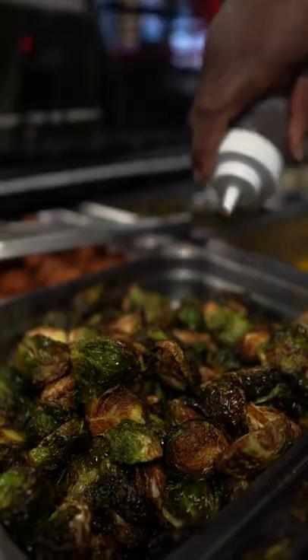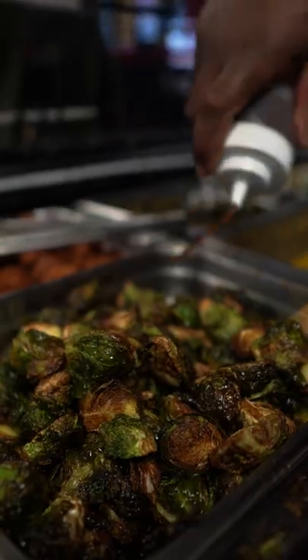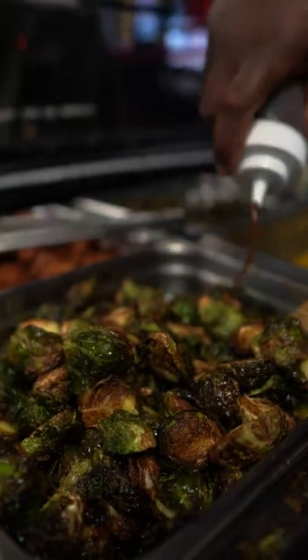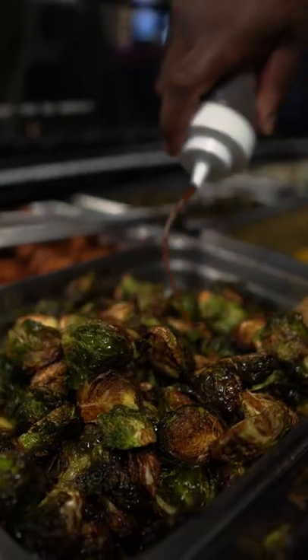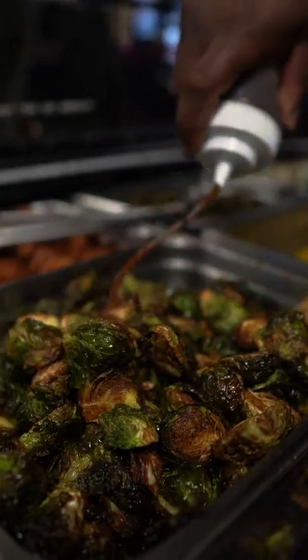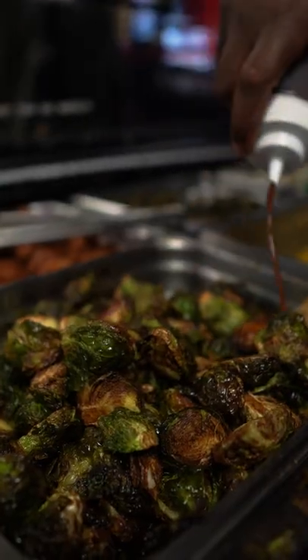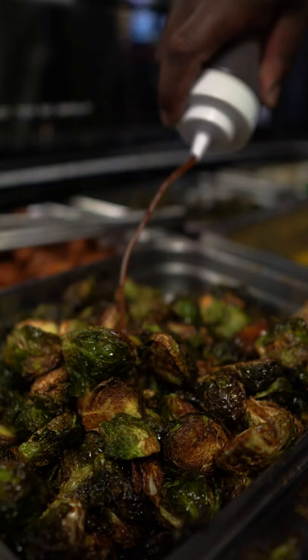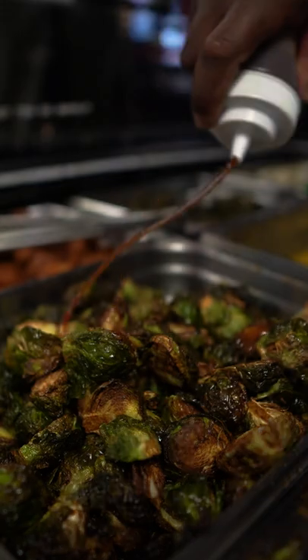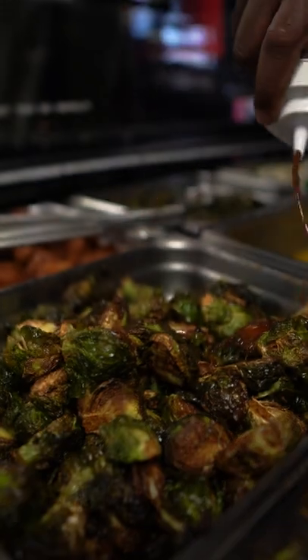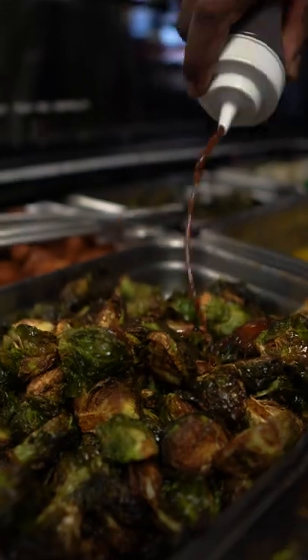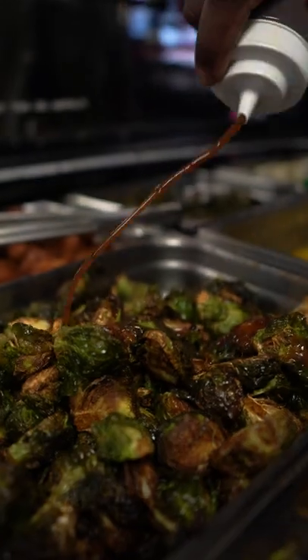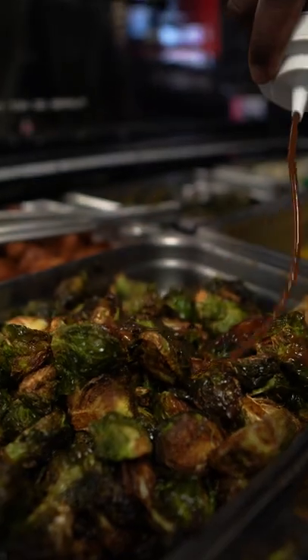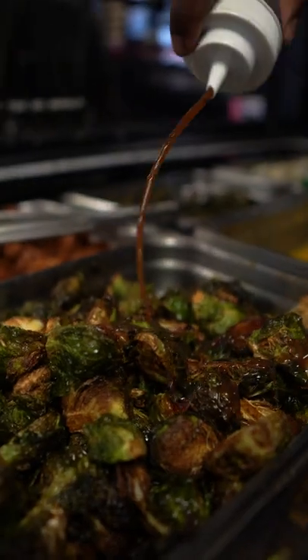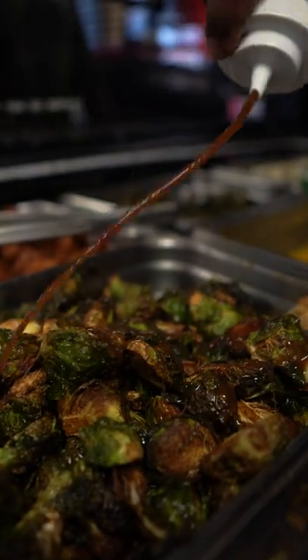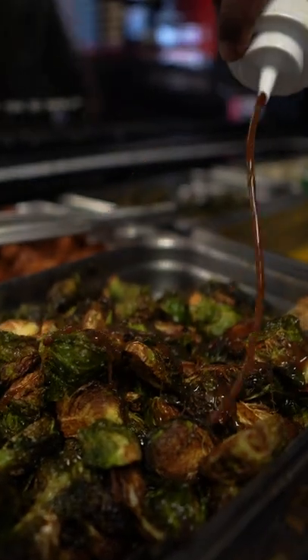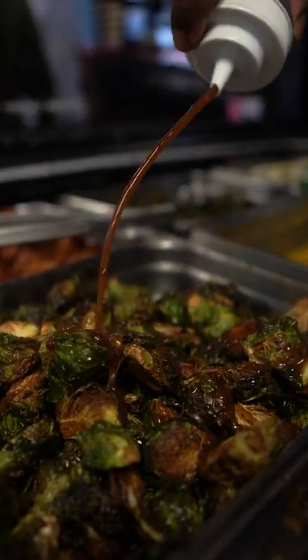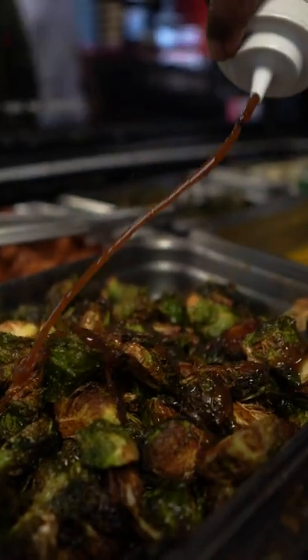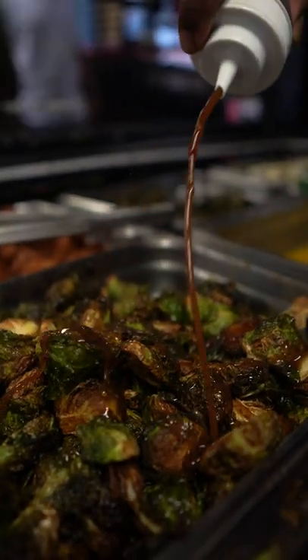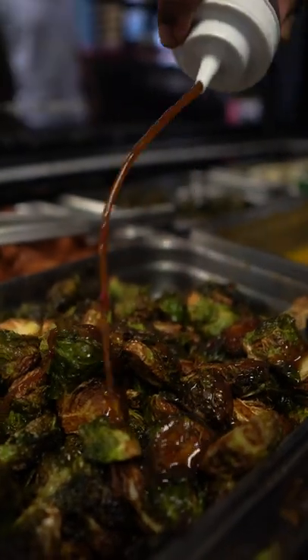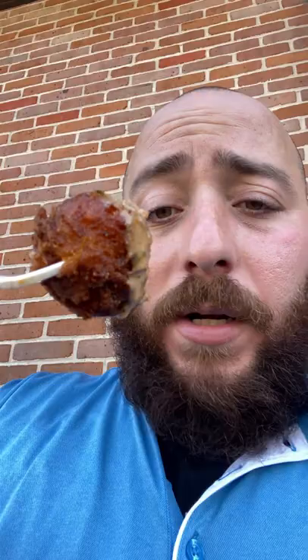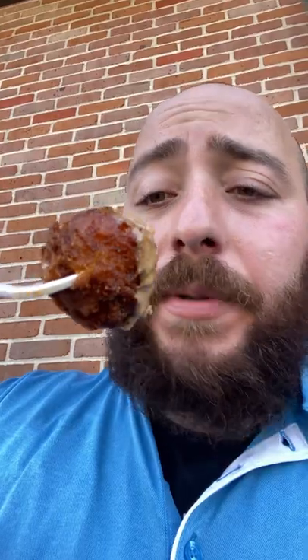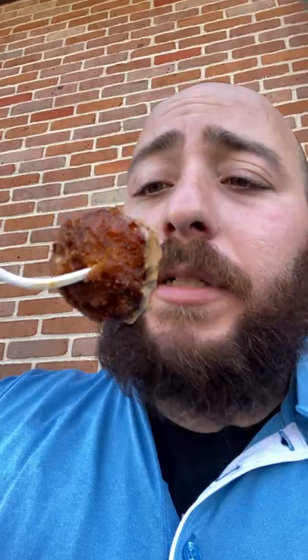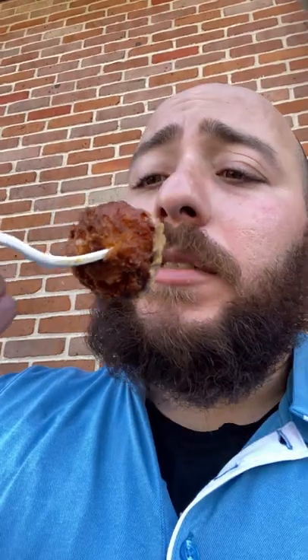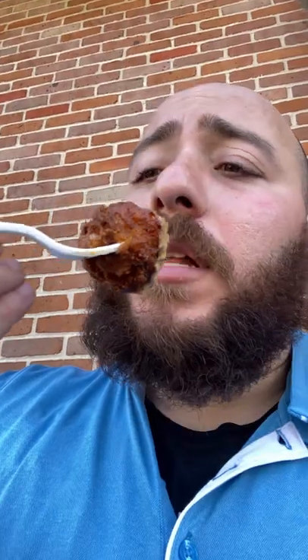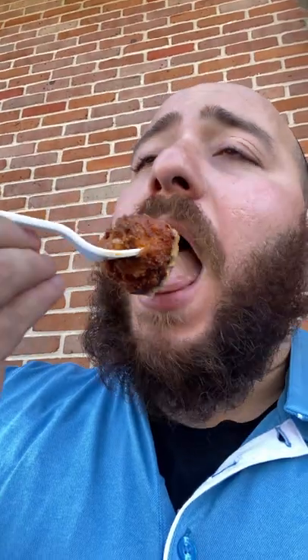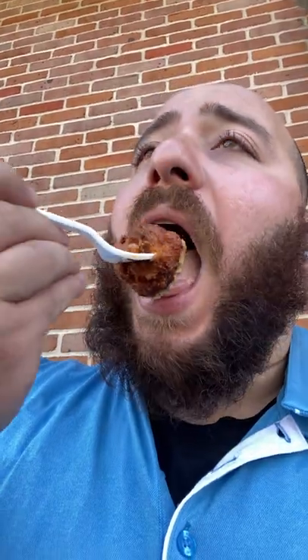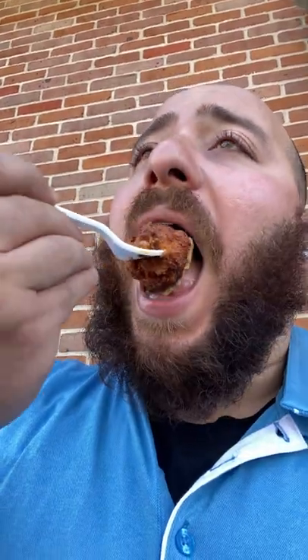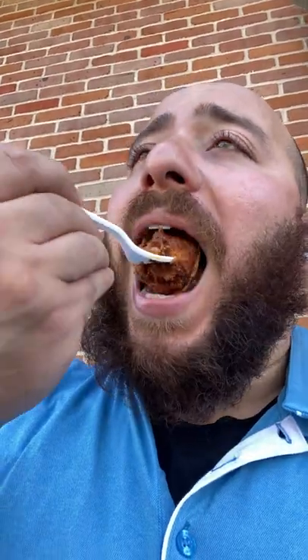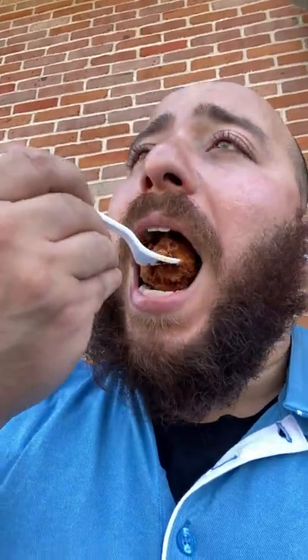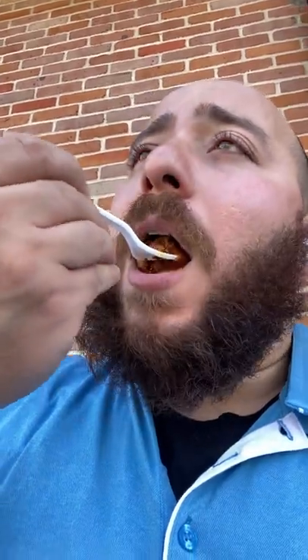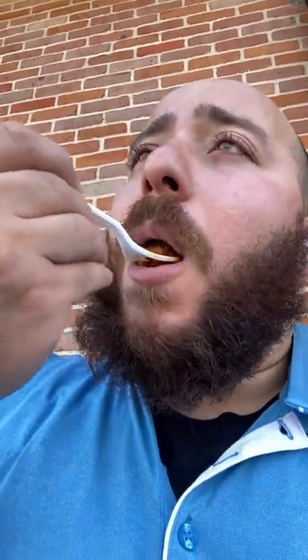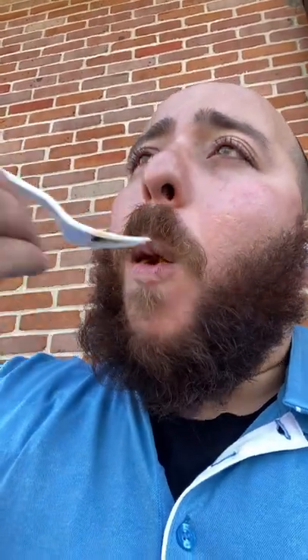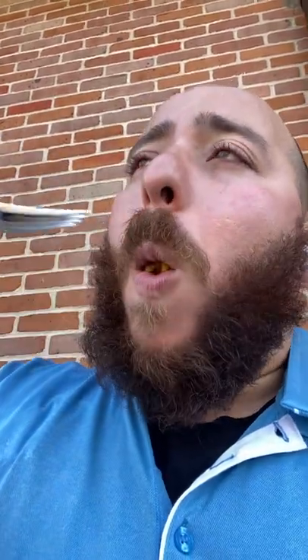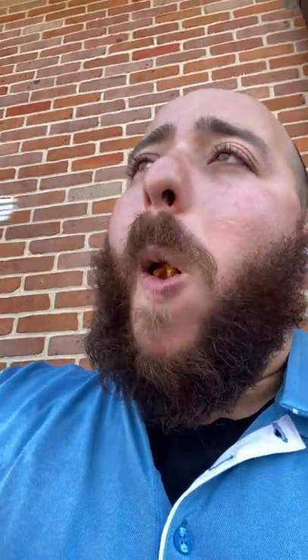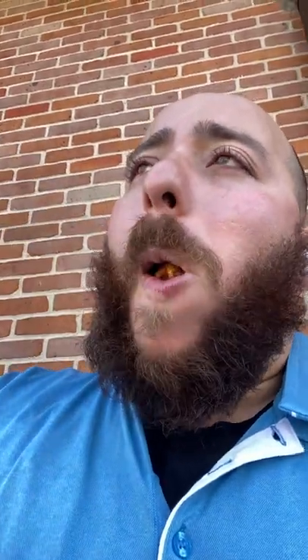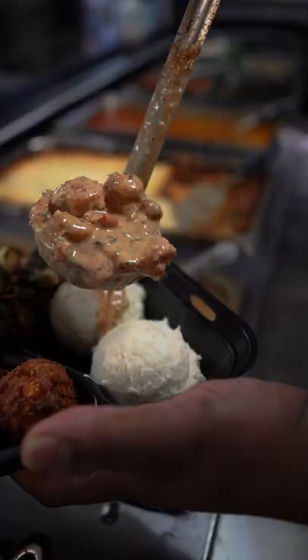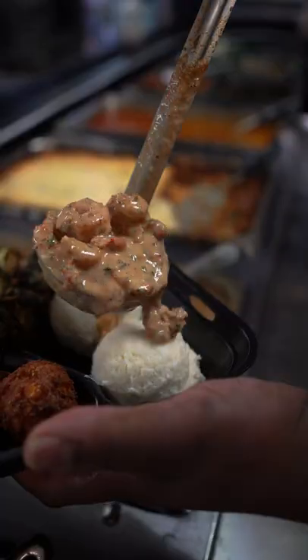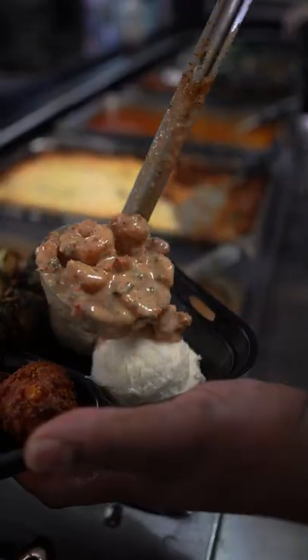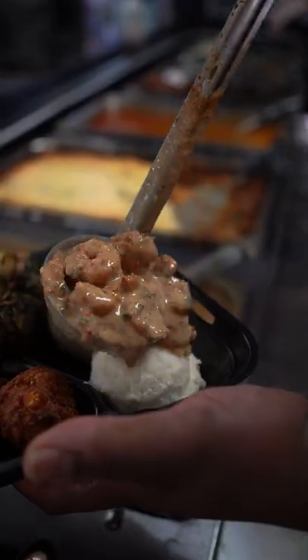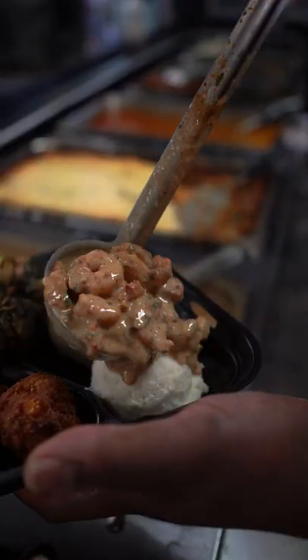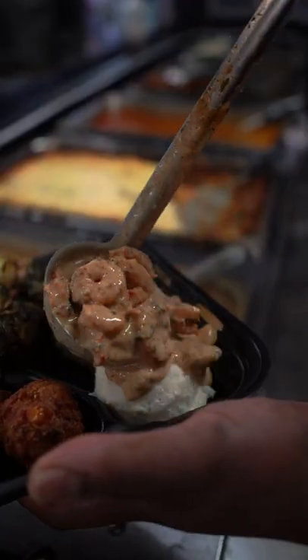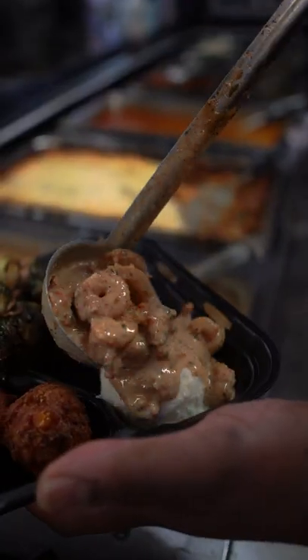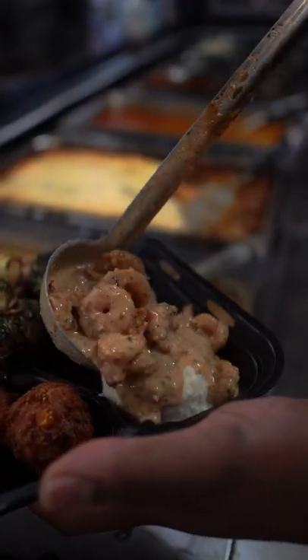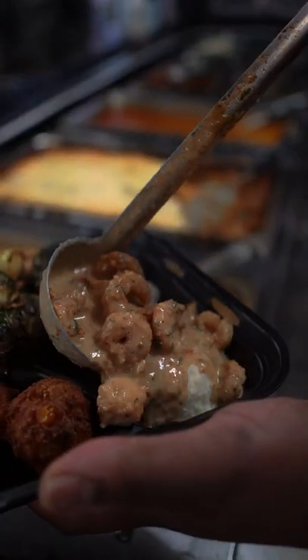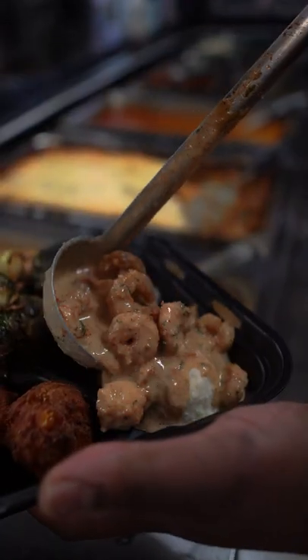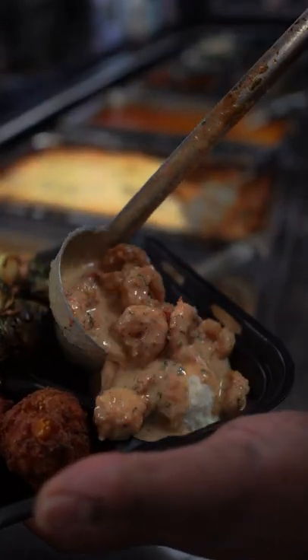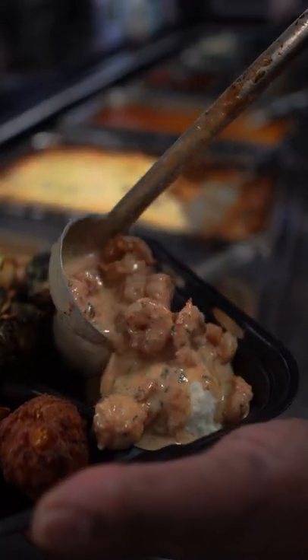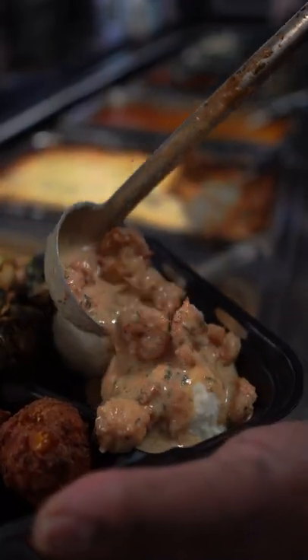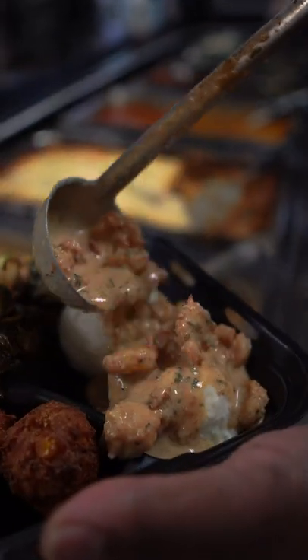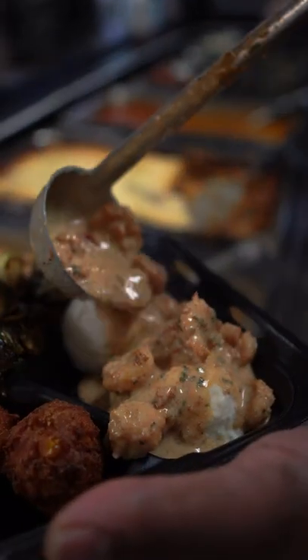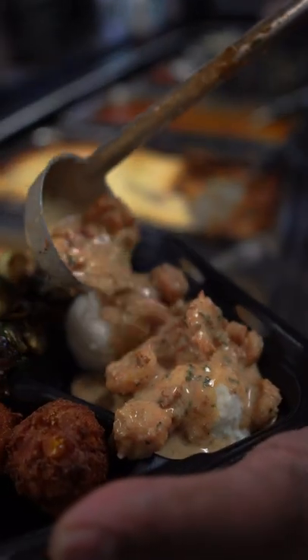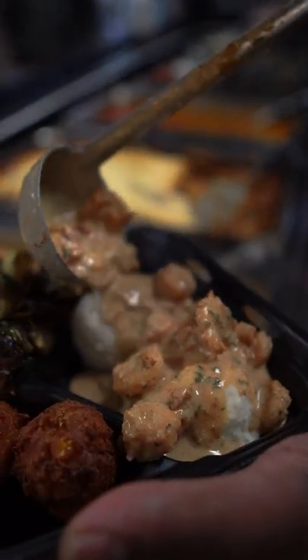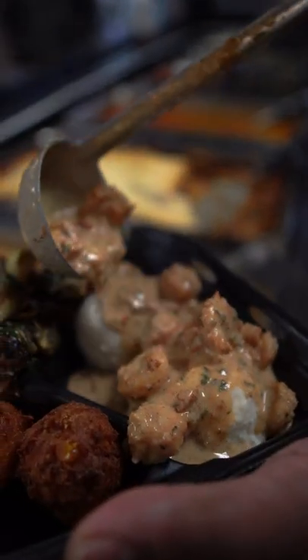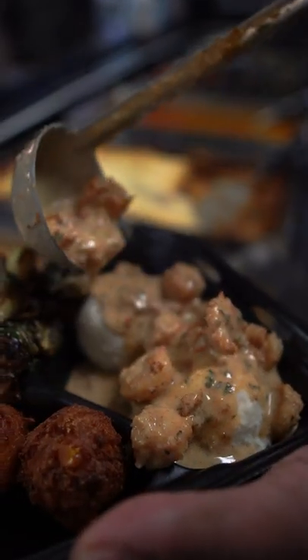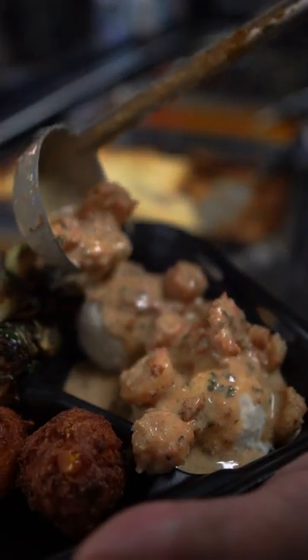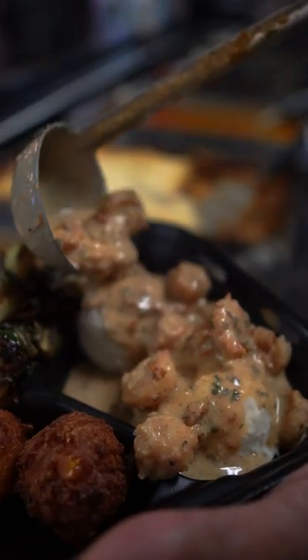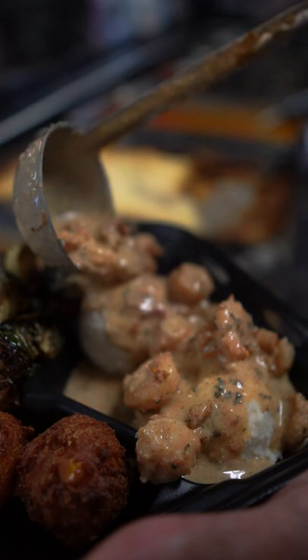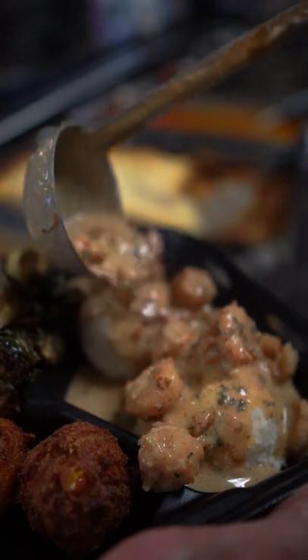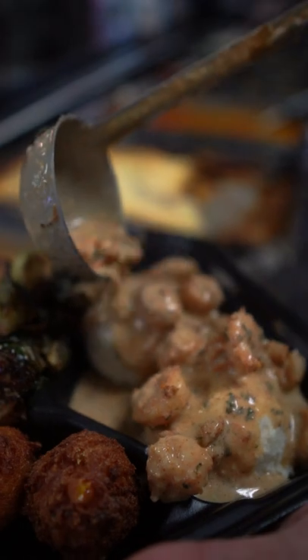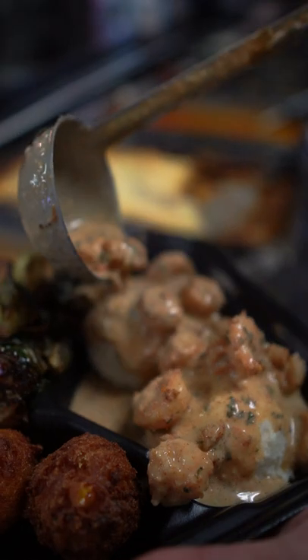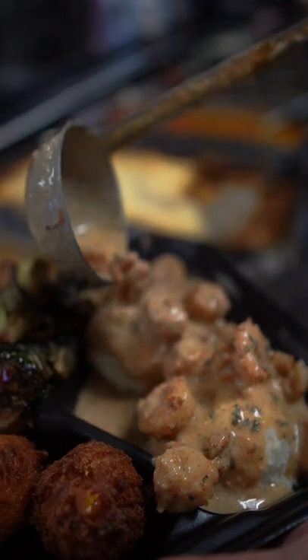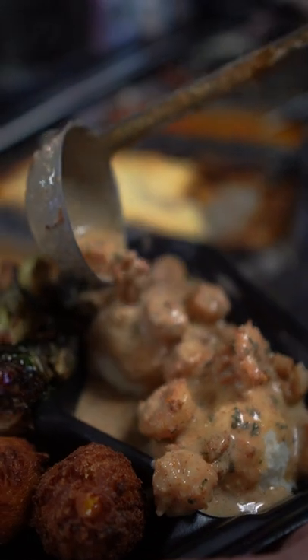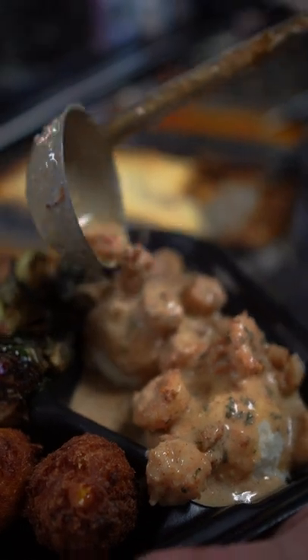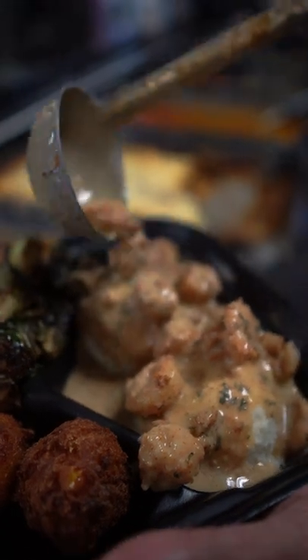The fried Brussels sprouts were bangers. The hush puppies were pretty good. But that seafood cream sauce will have you slapping your mama.